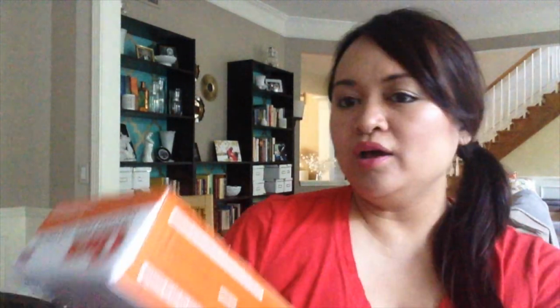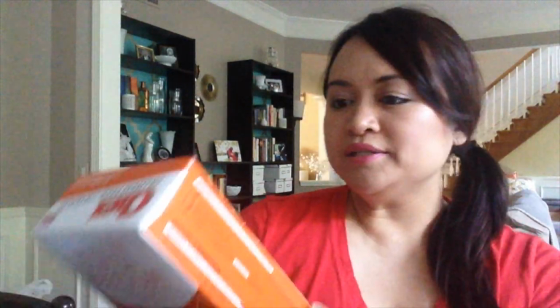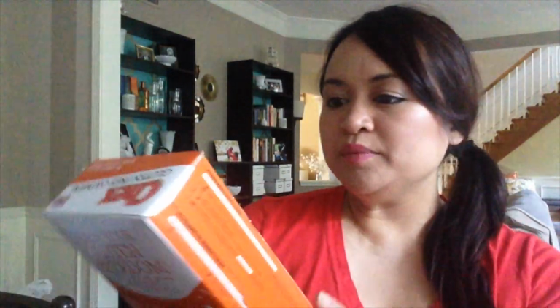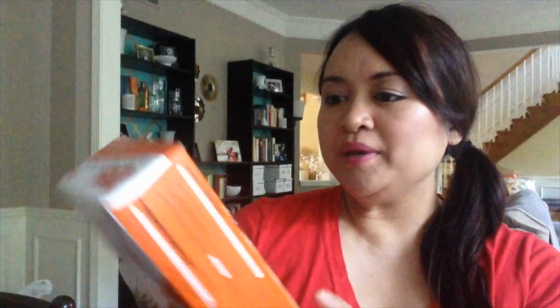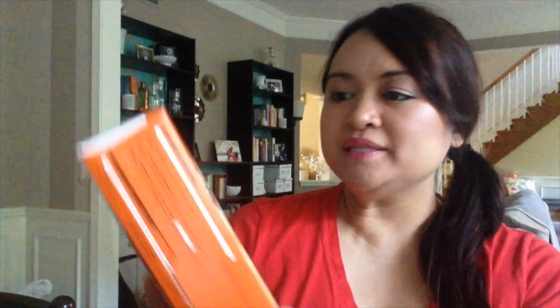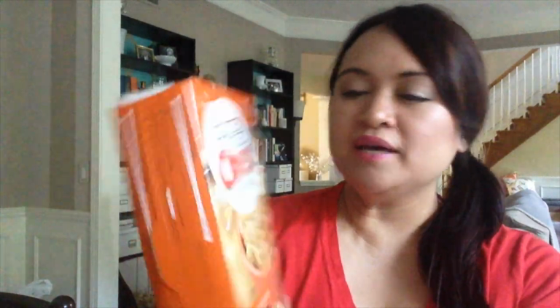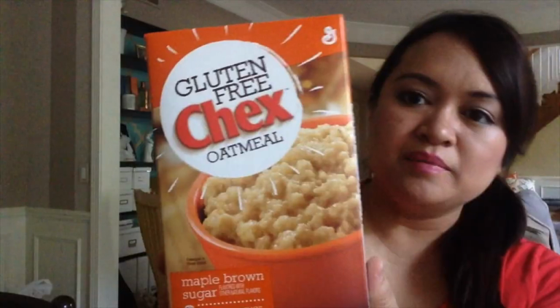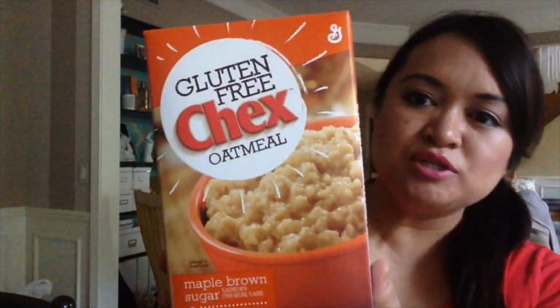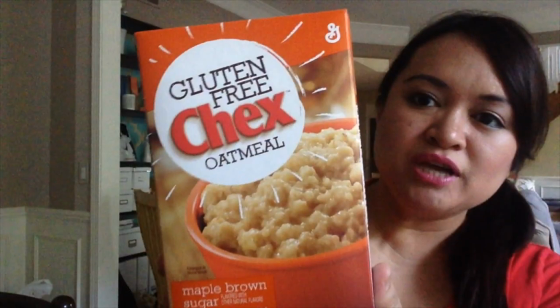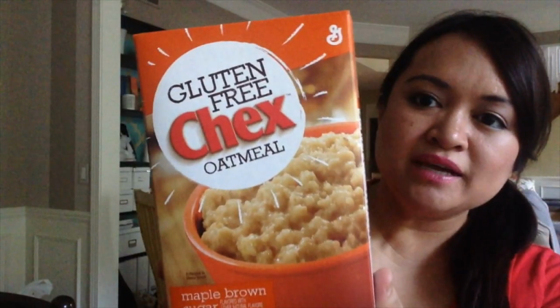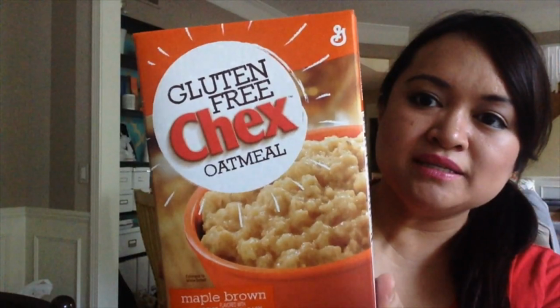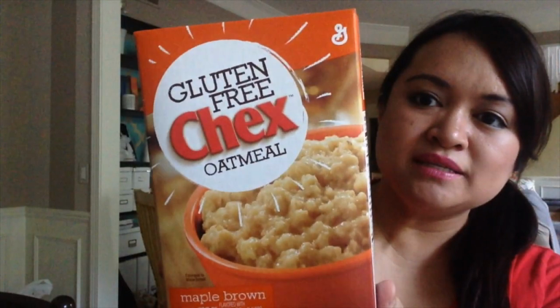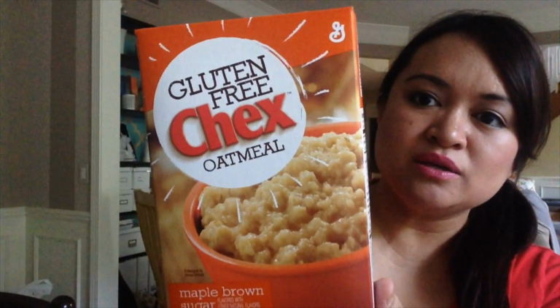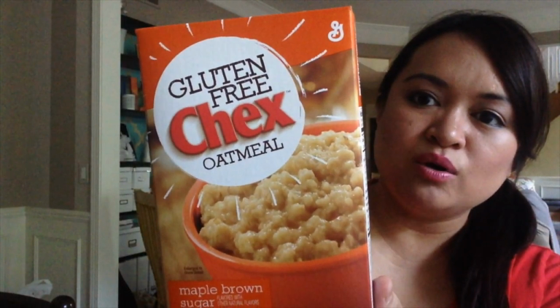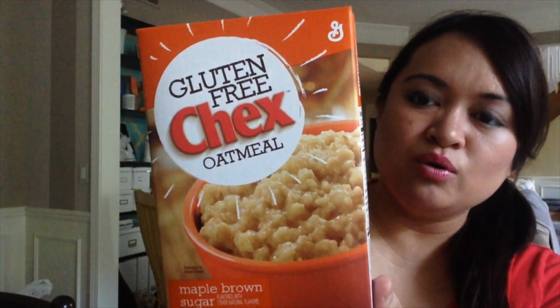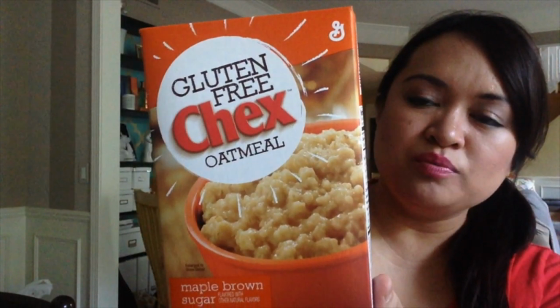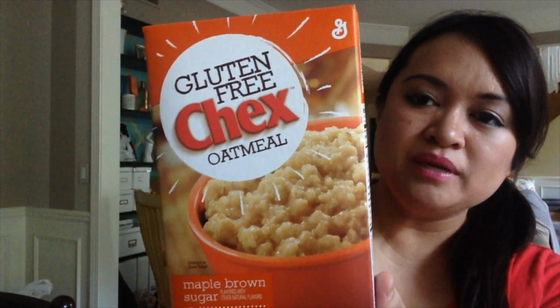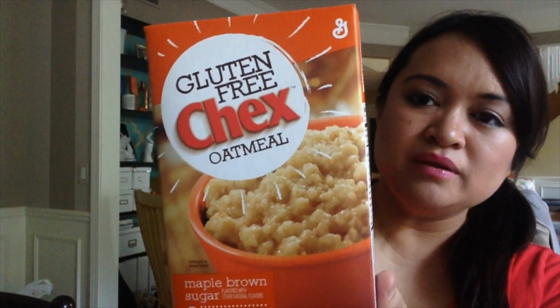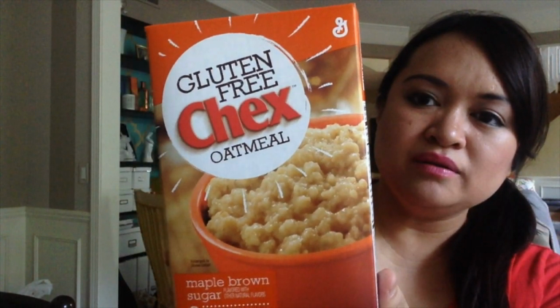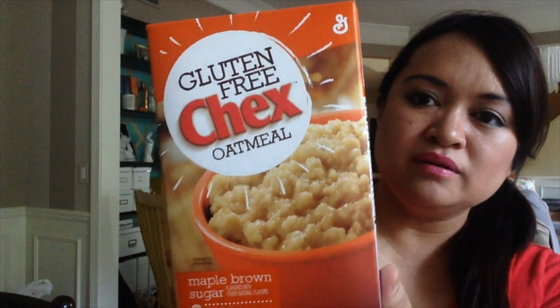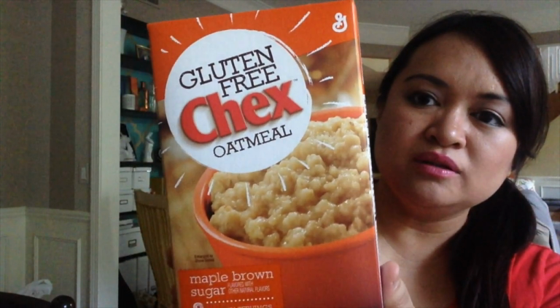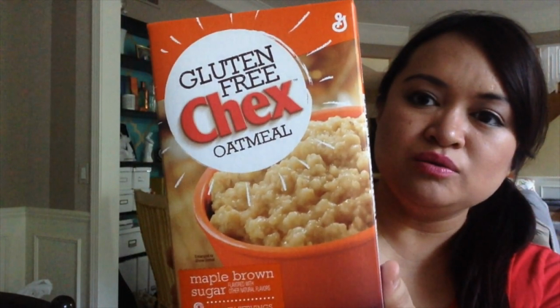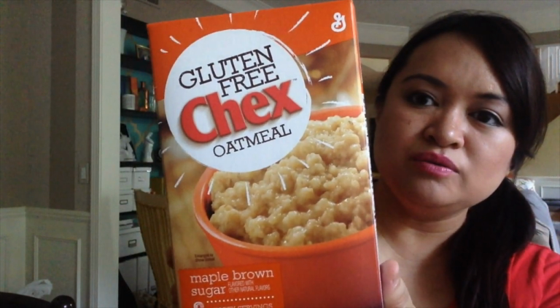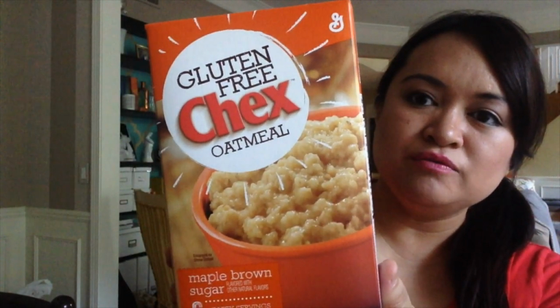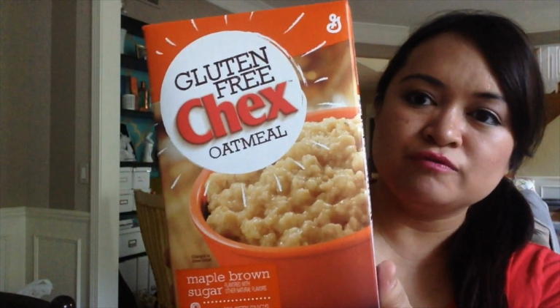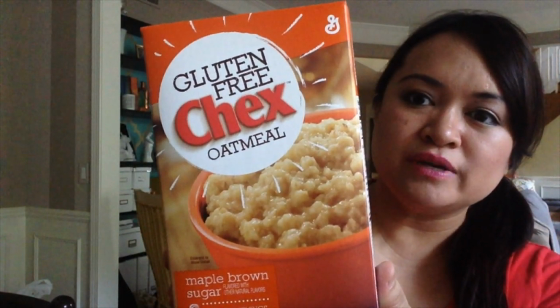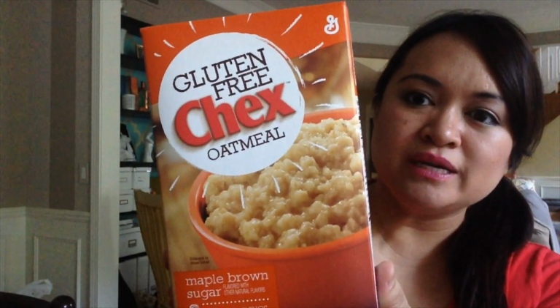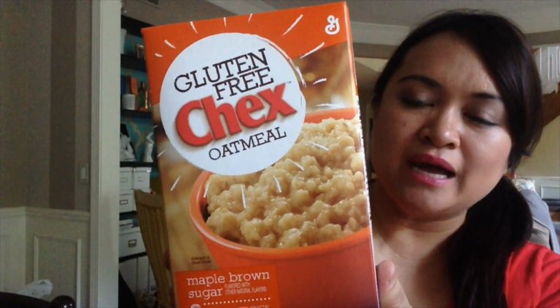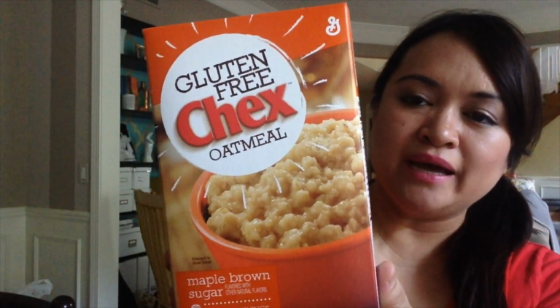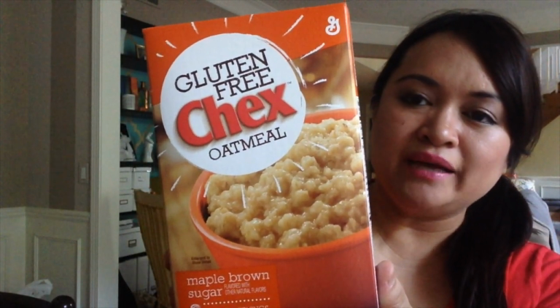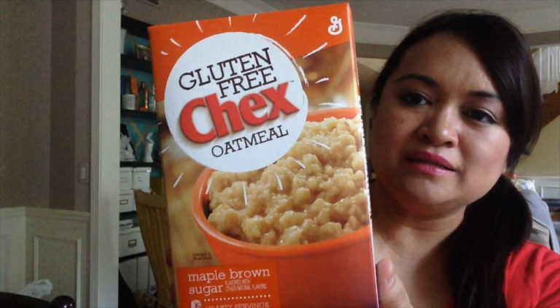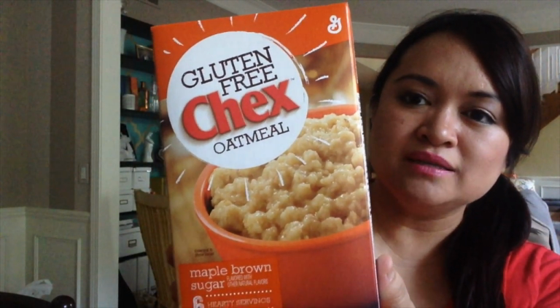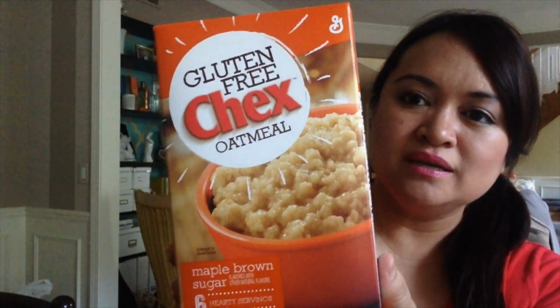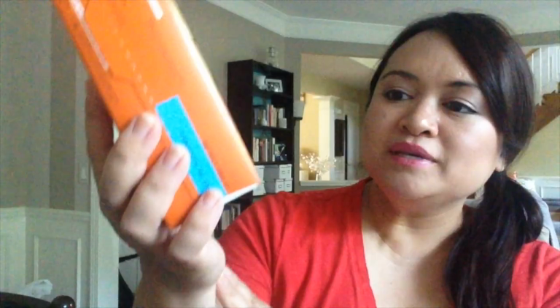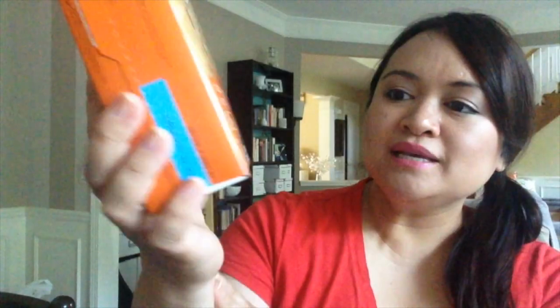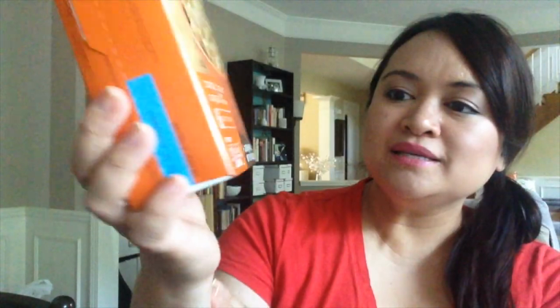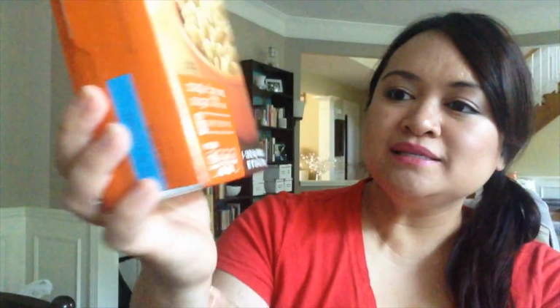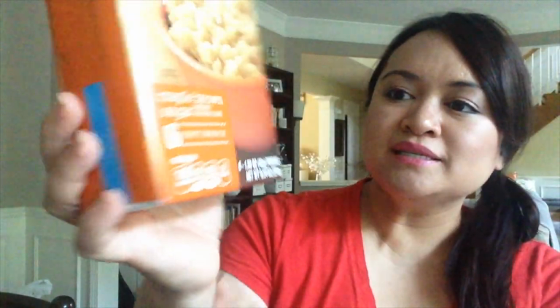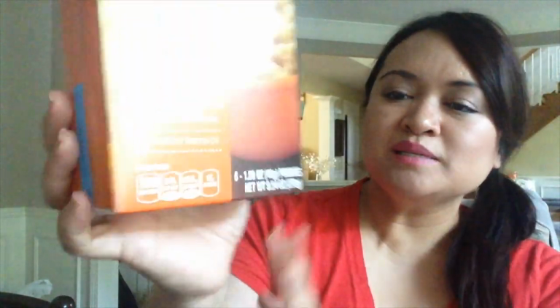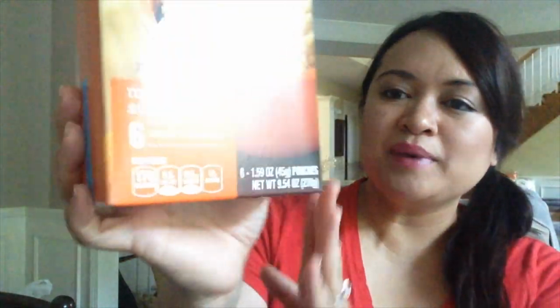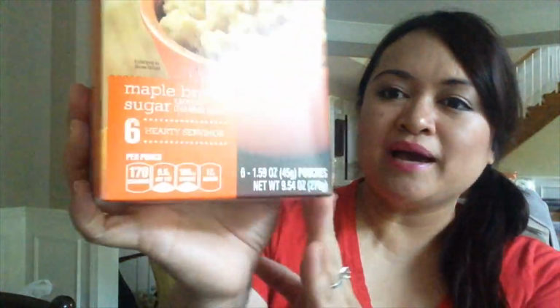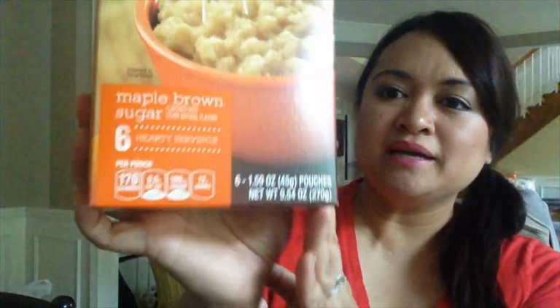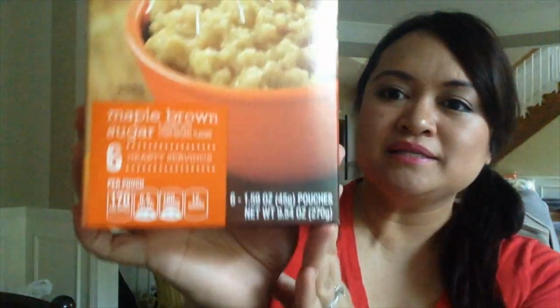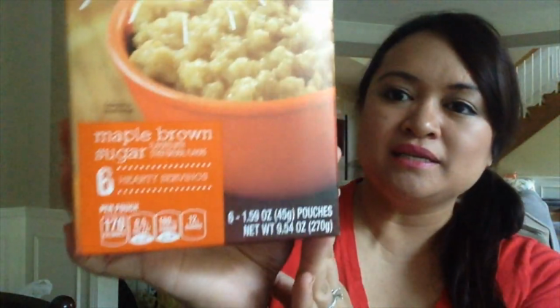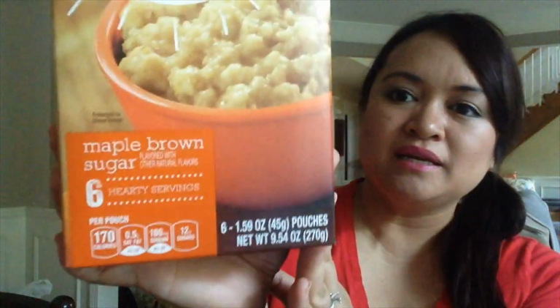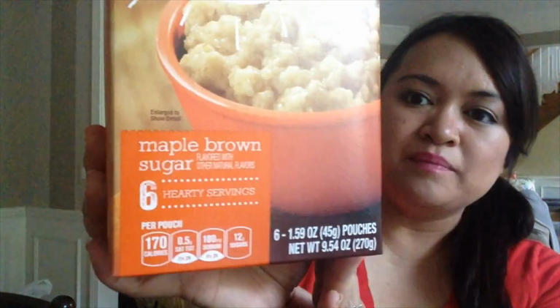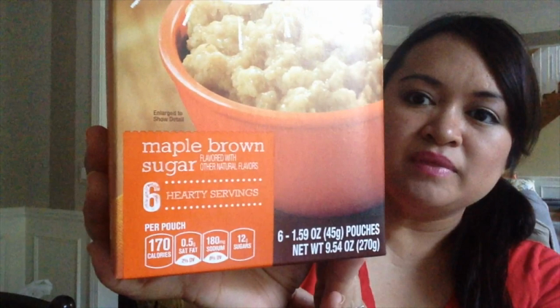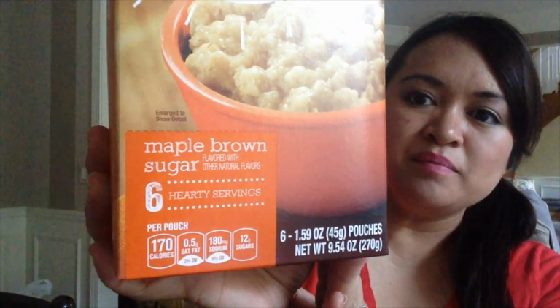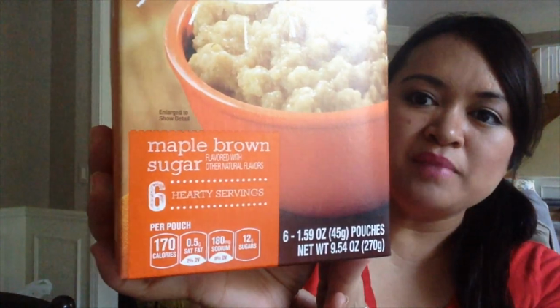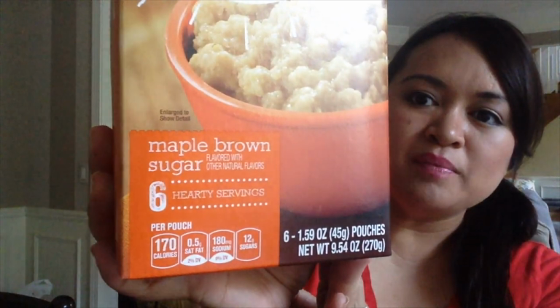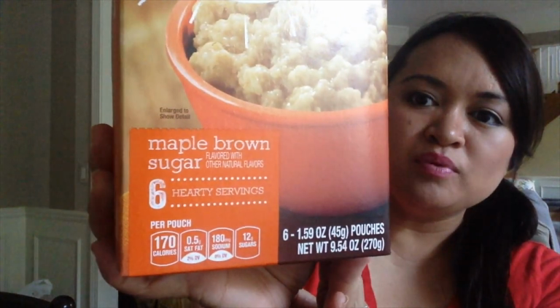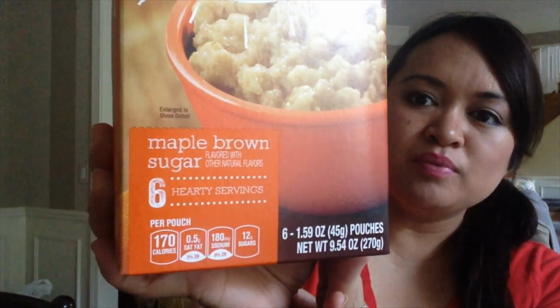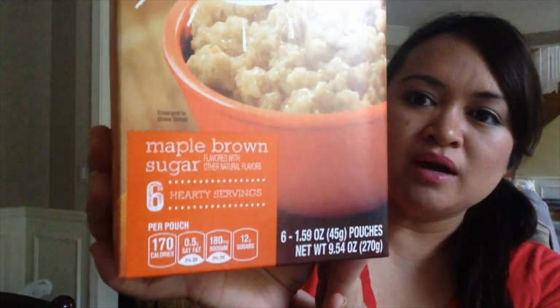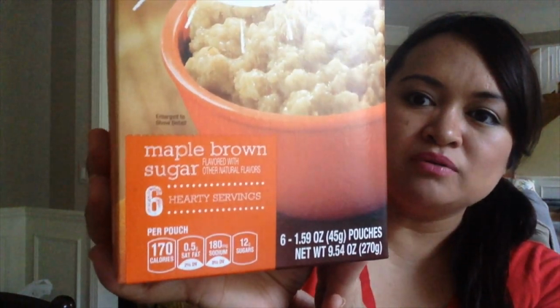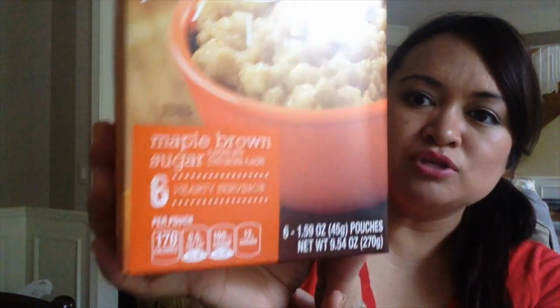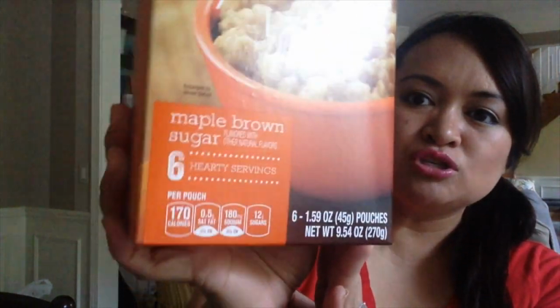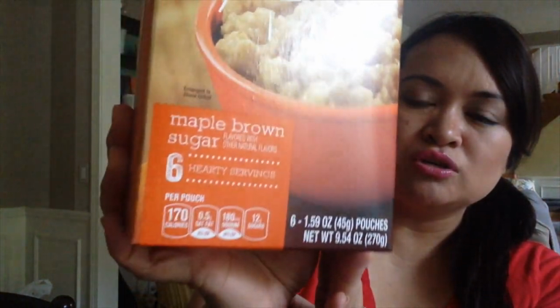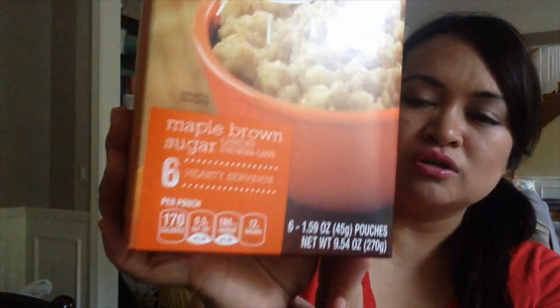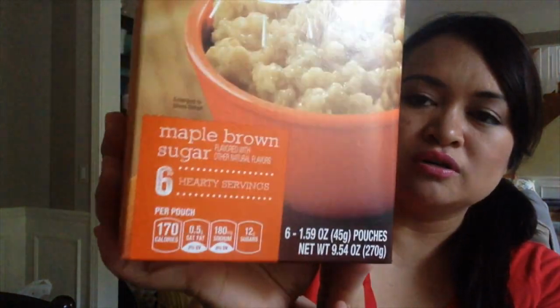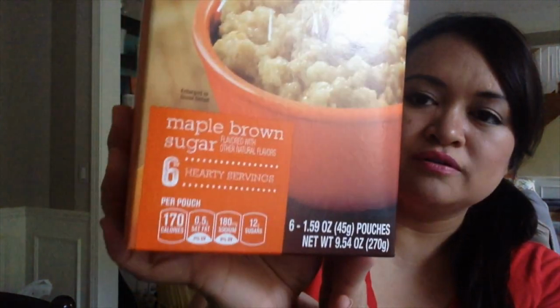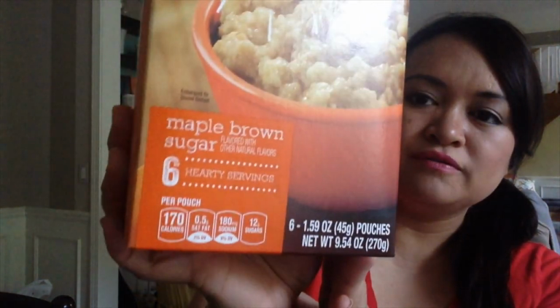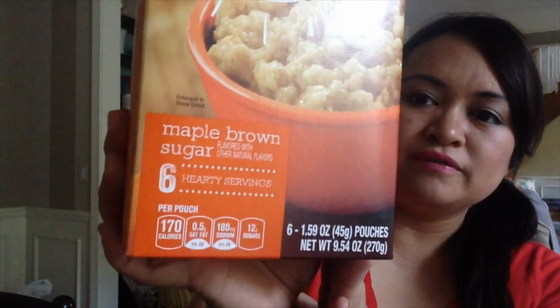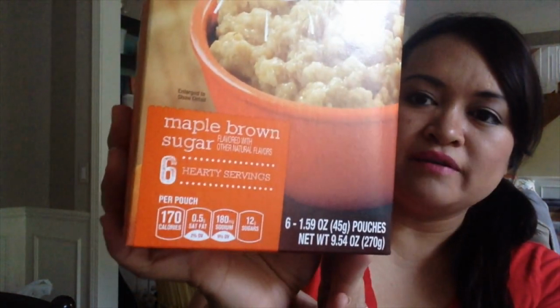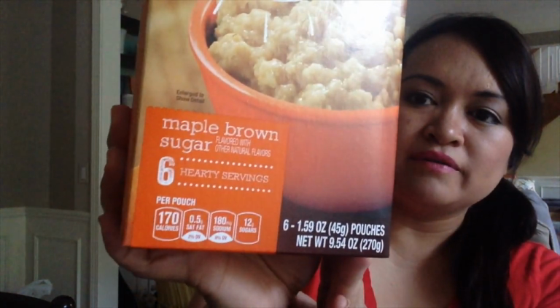I also picked up Chex Oatmeal, the gluten-free kind. This has six packets in it — the maple brown sugar flavor.